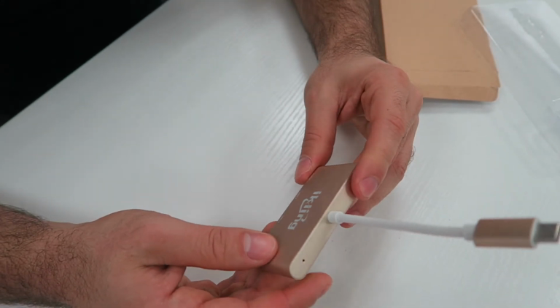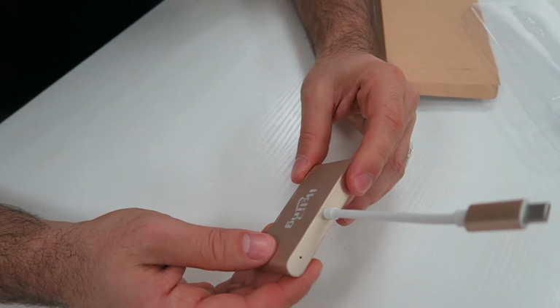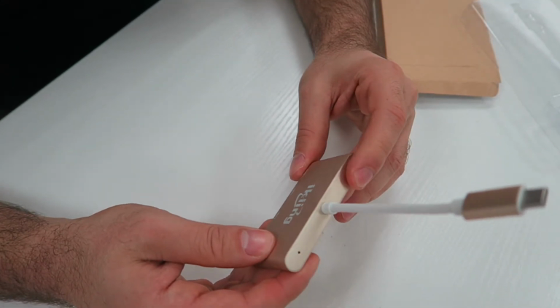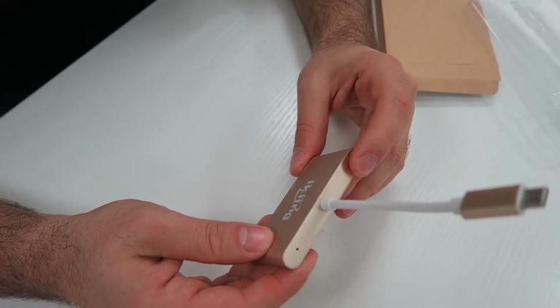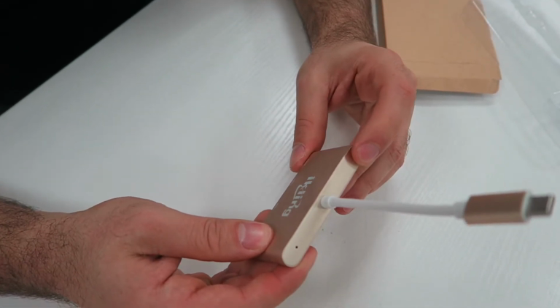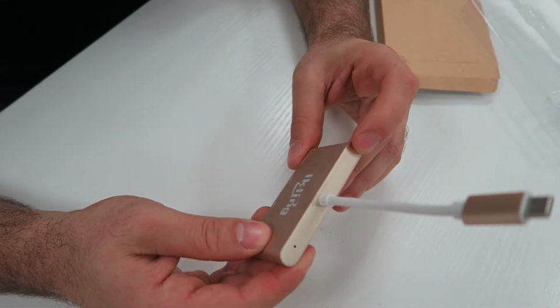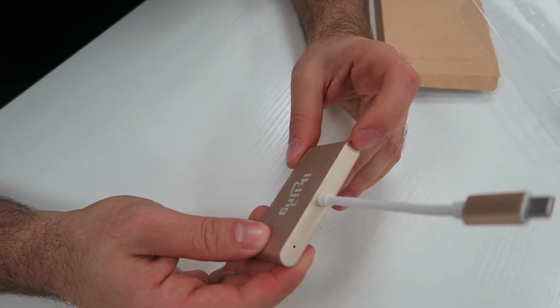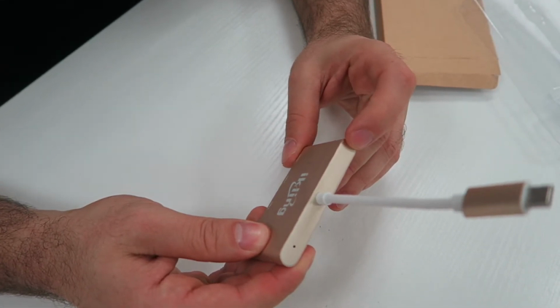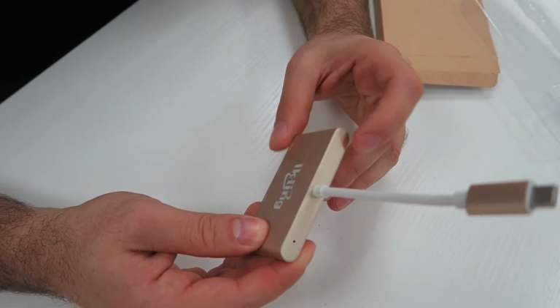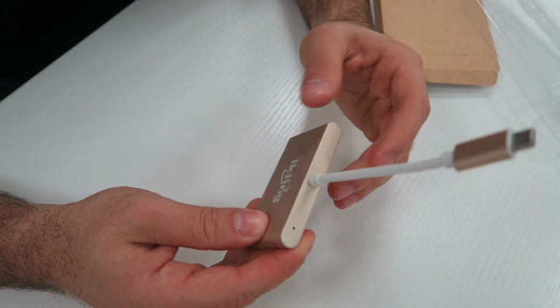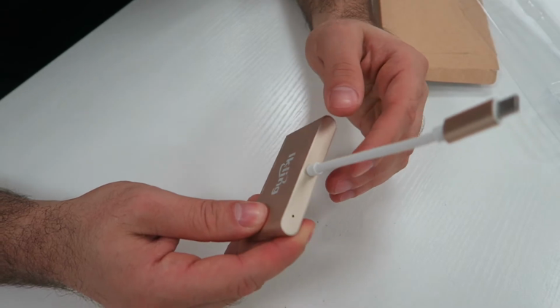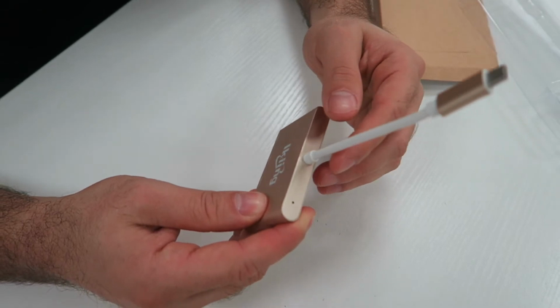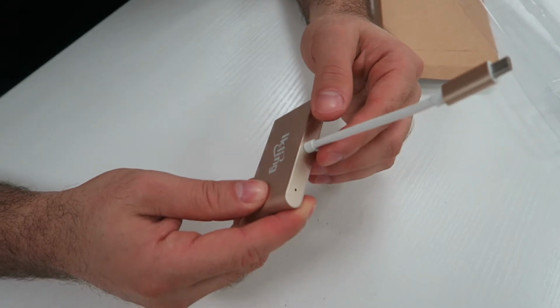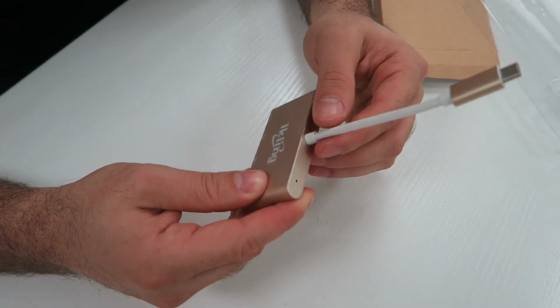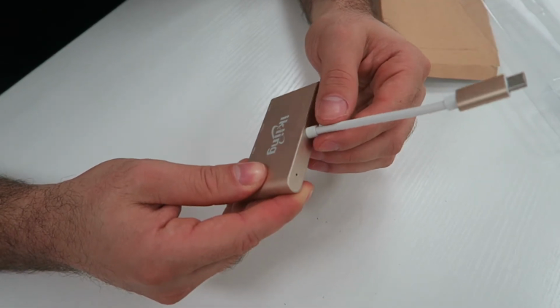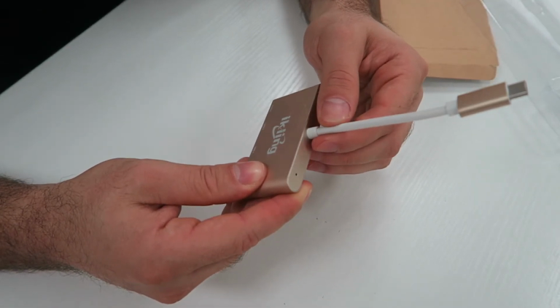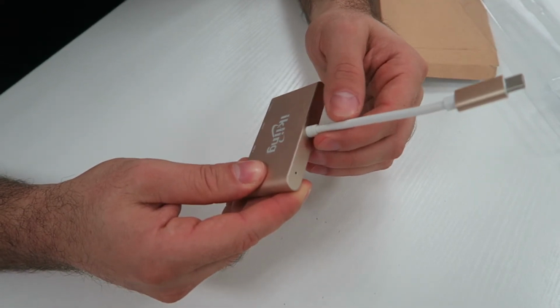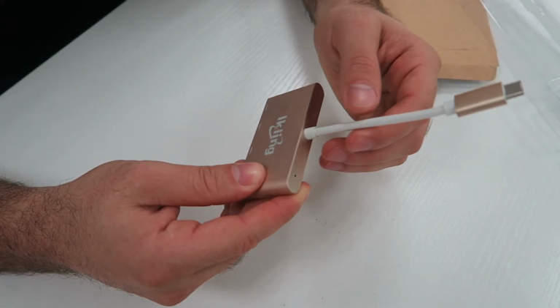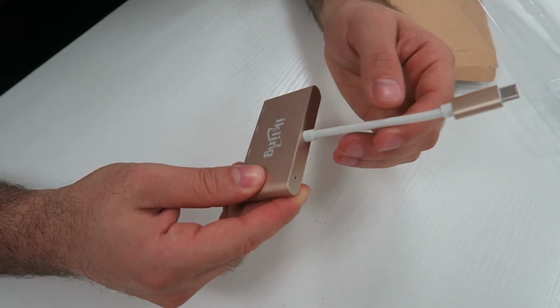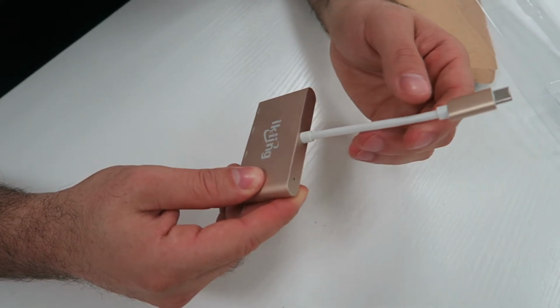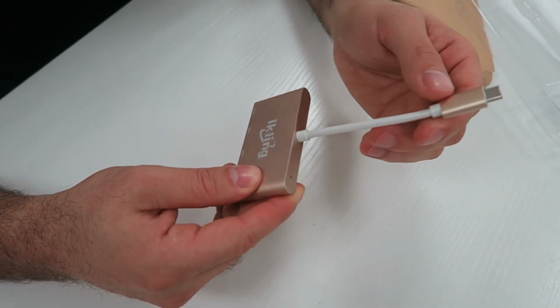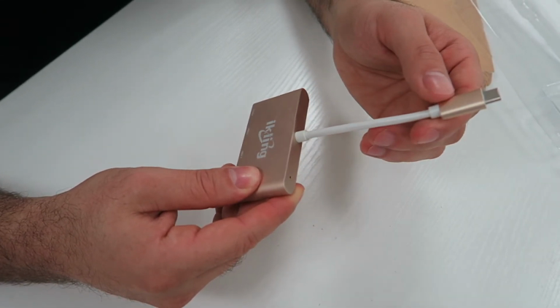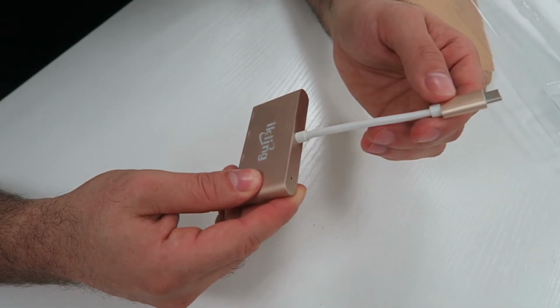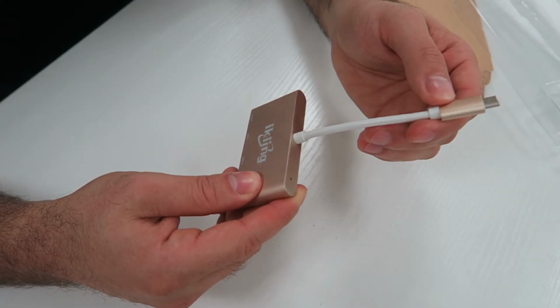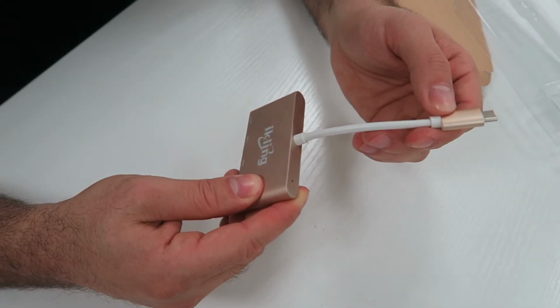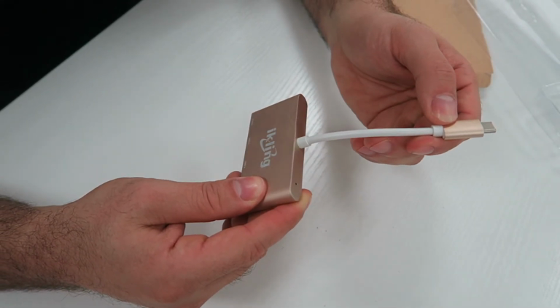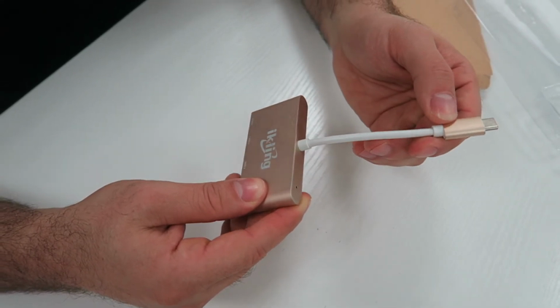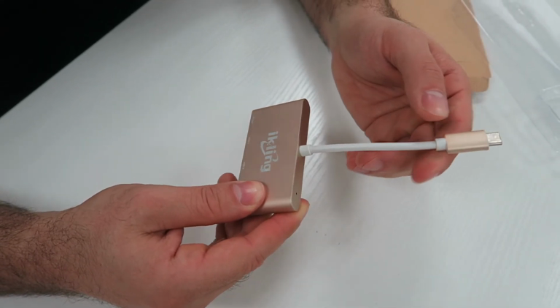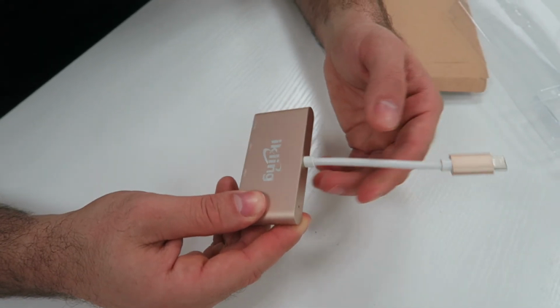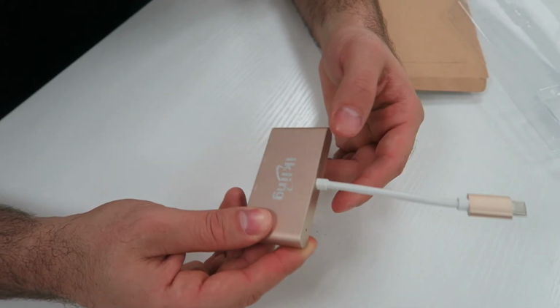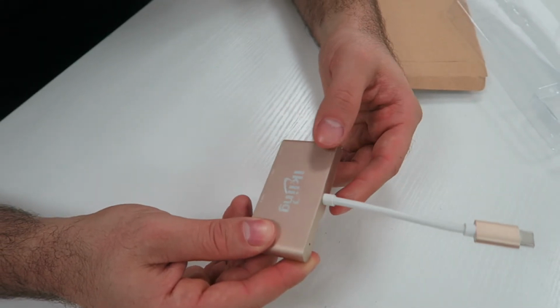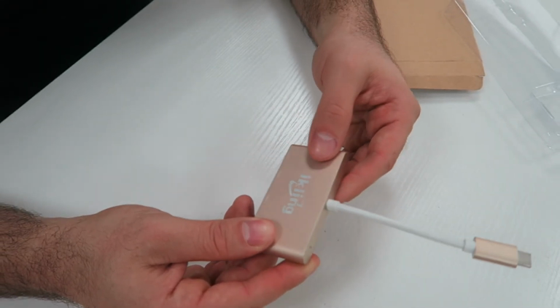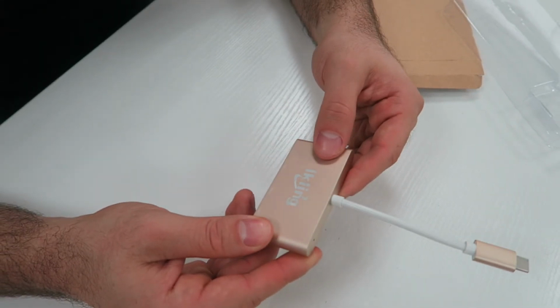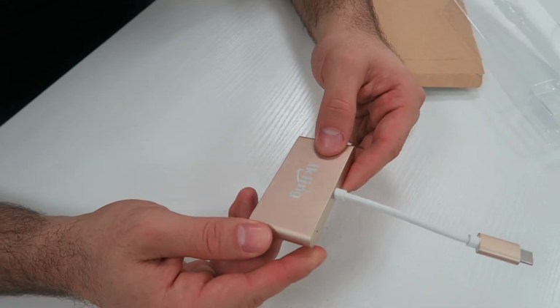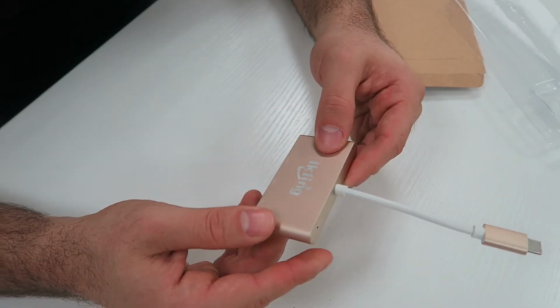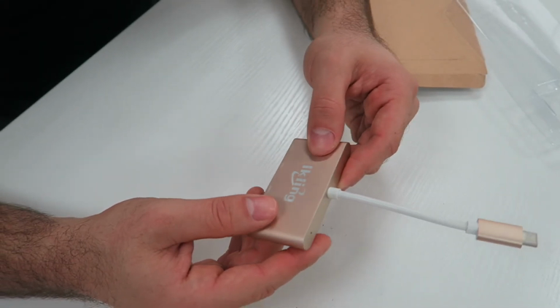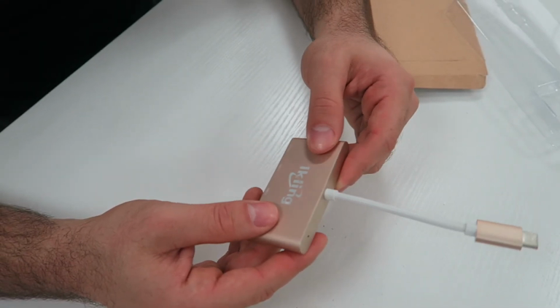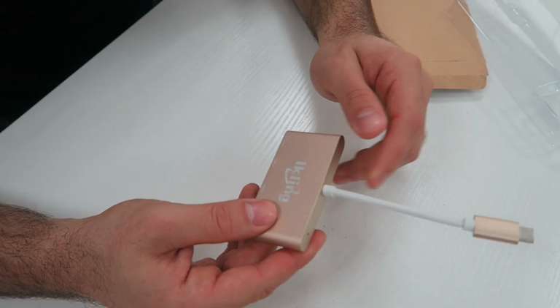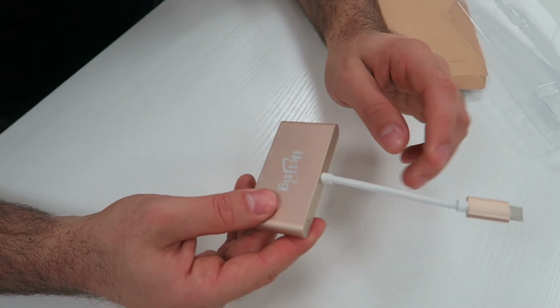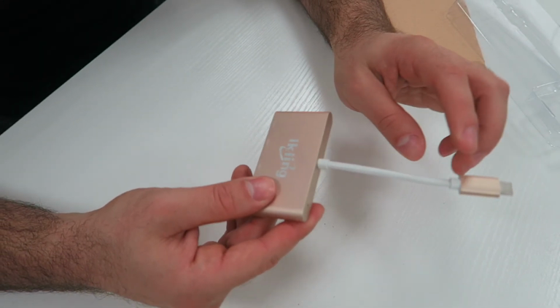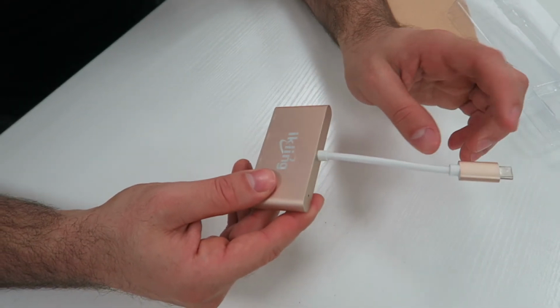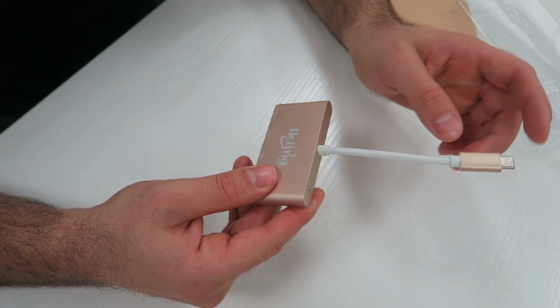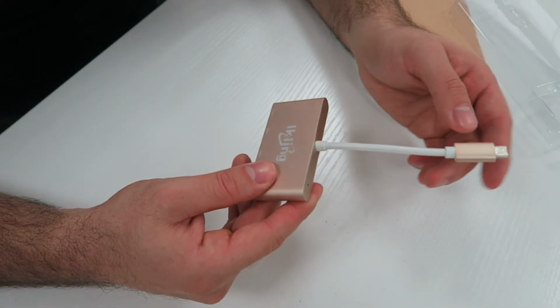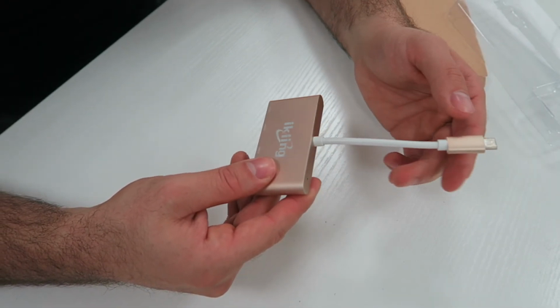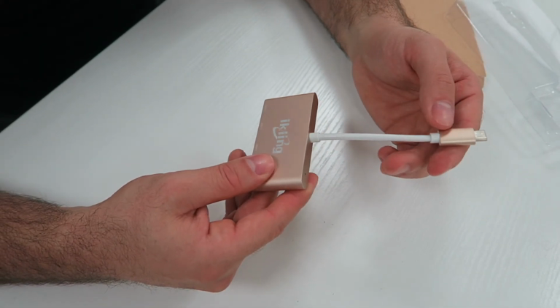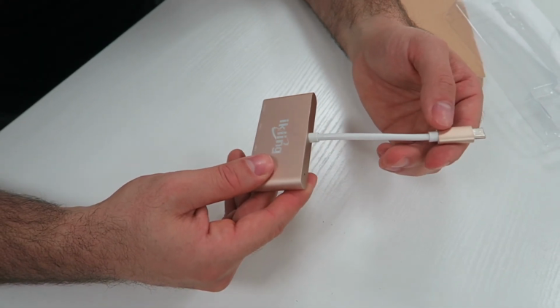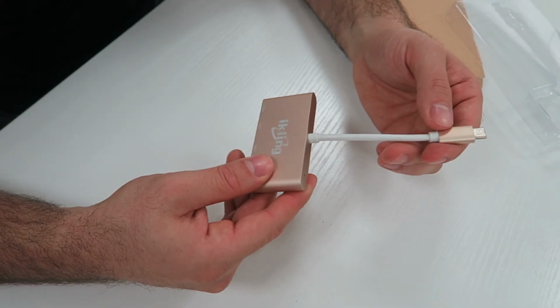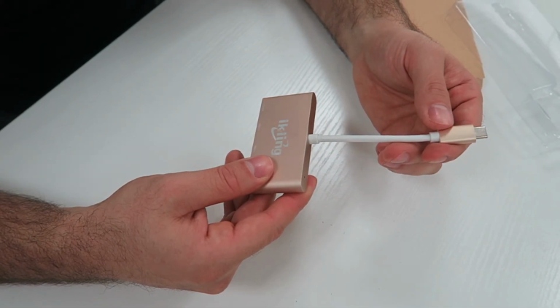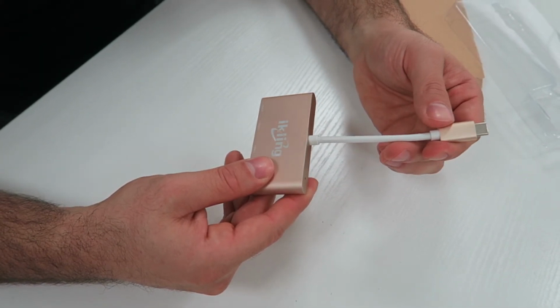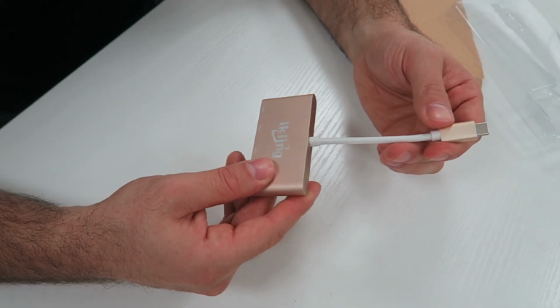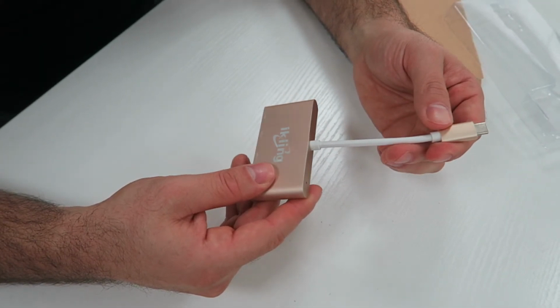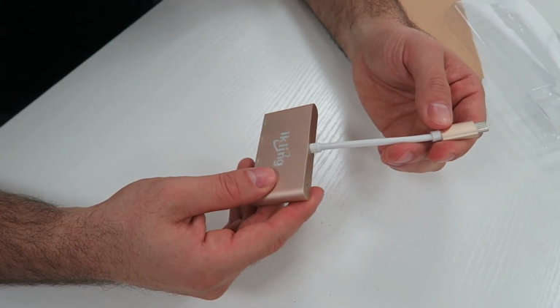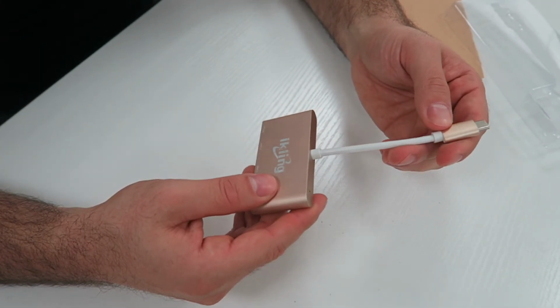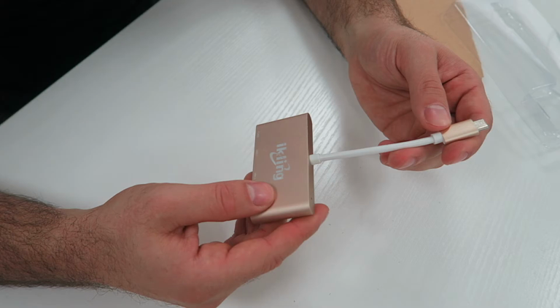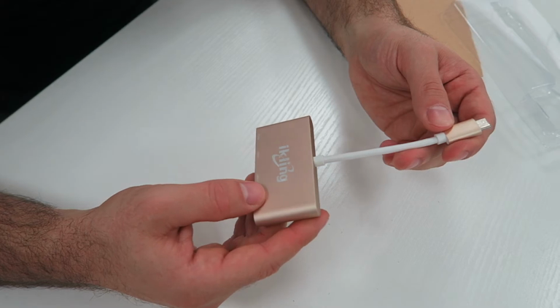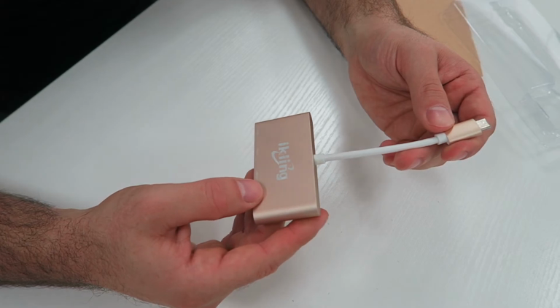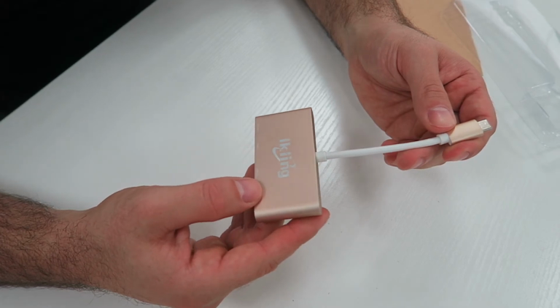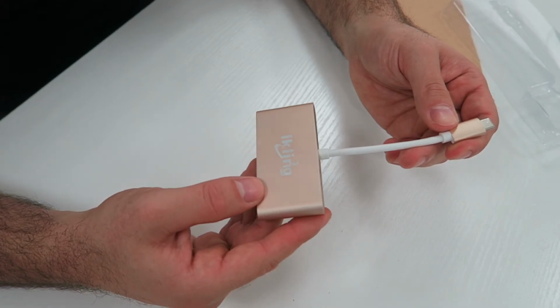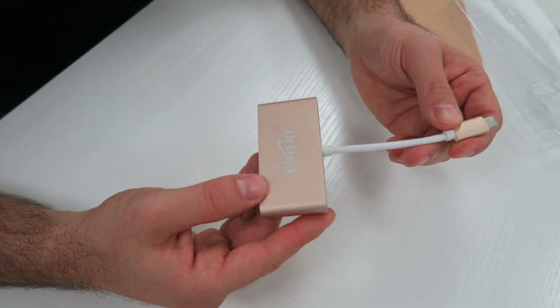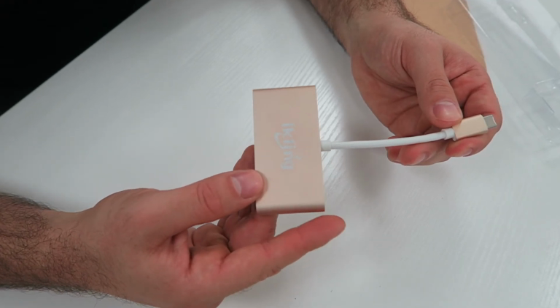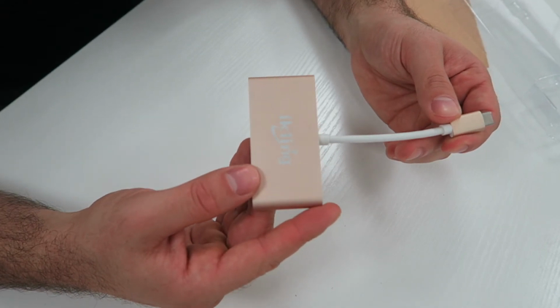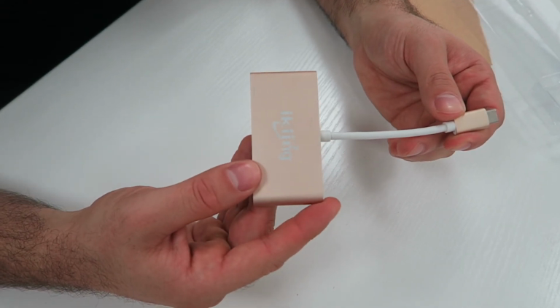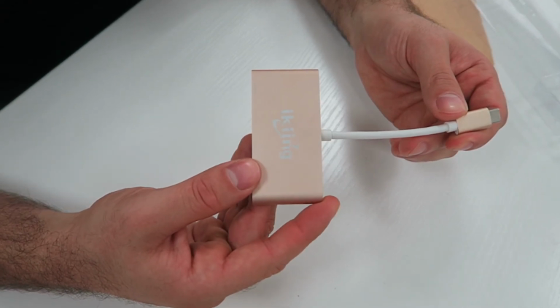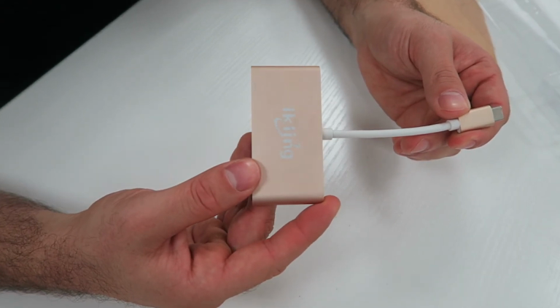So a very useful little piece of hardware. This is the ICLANE multi-port USB hub converter.